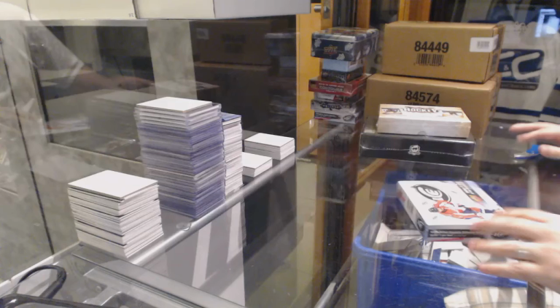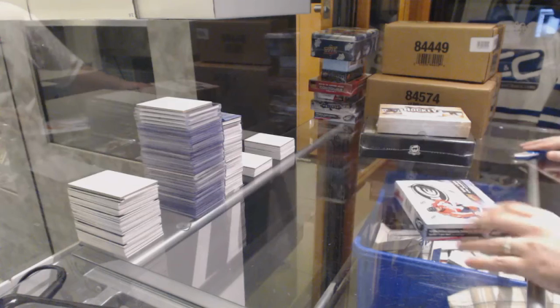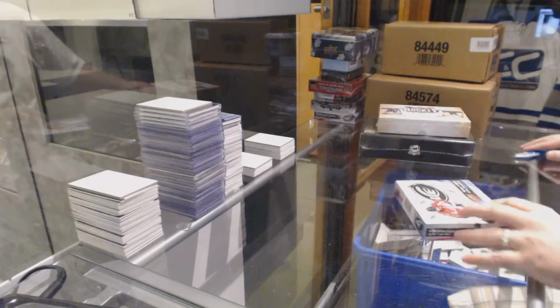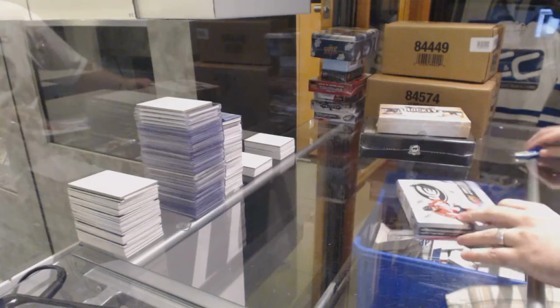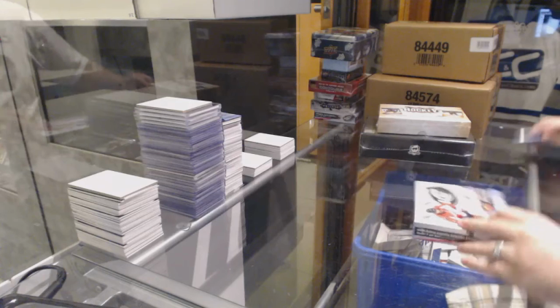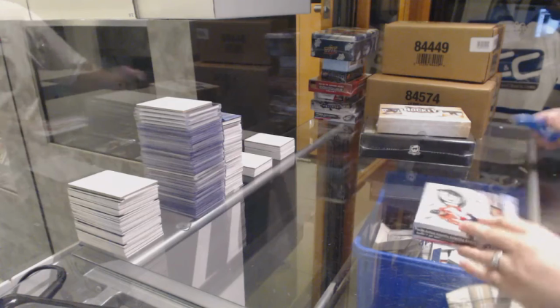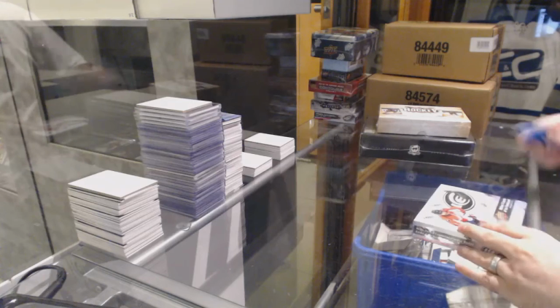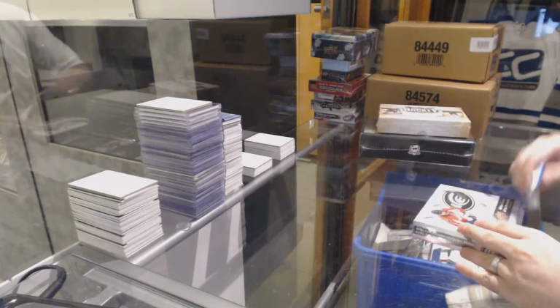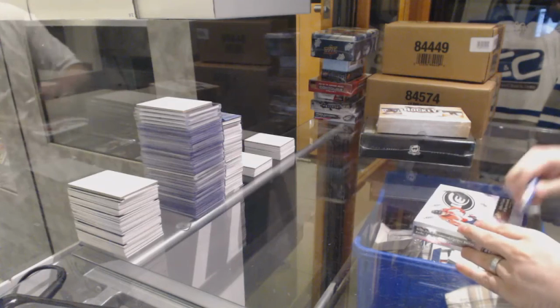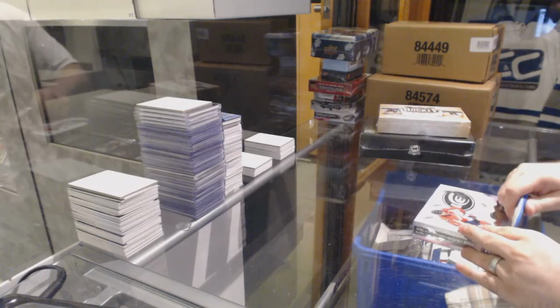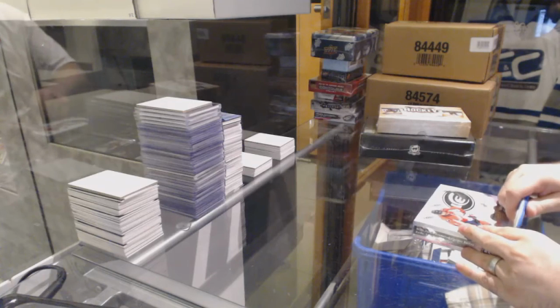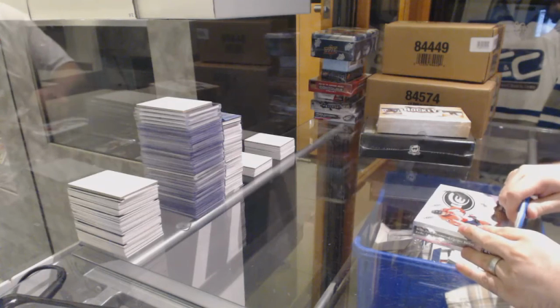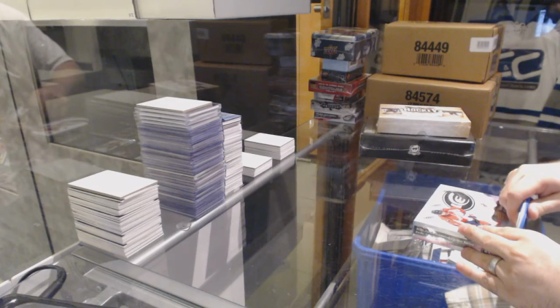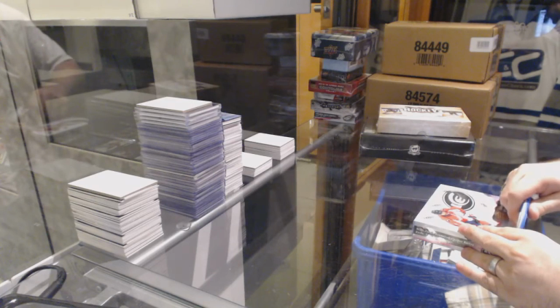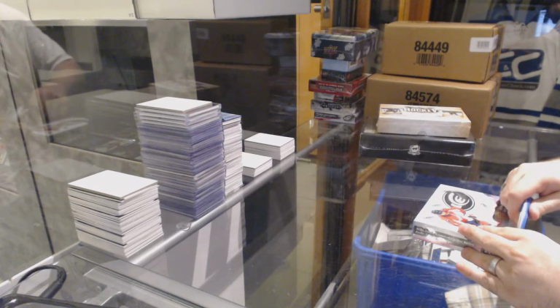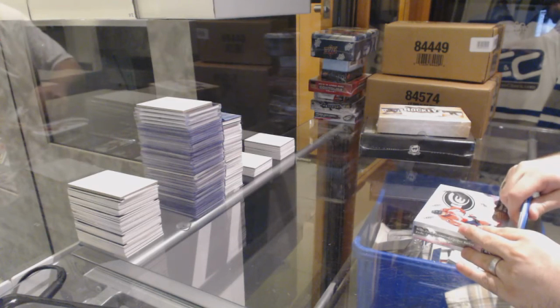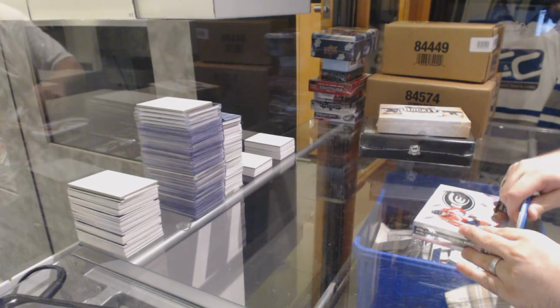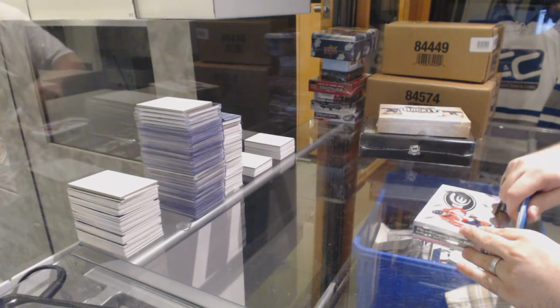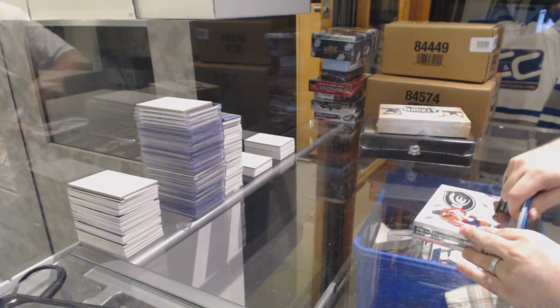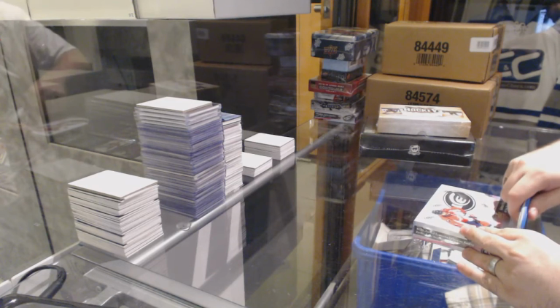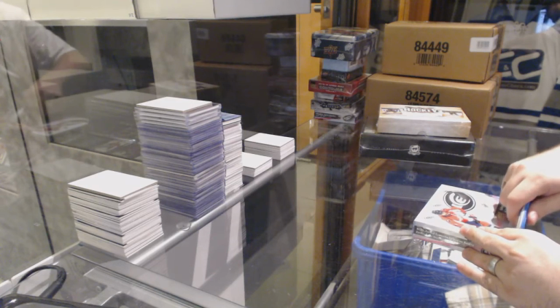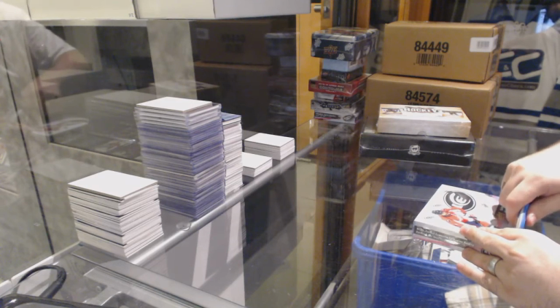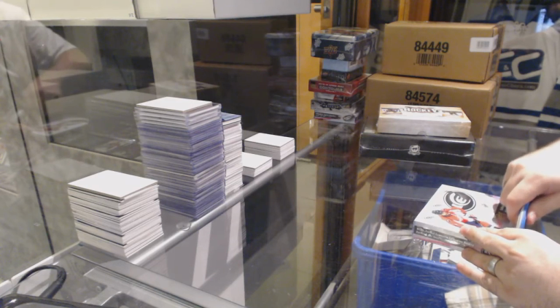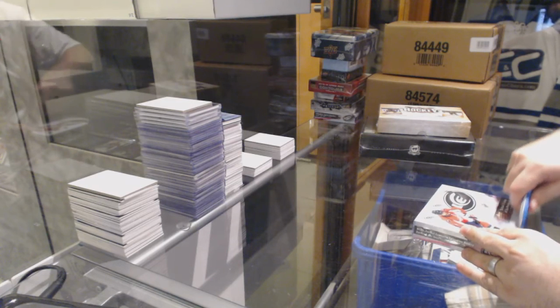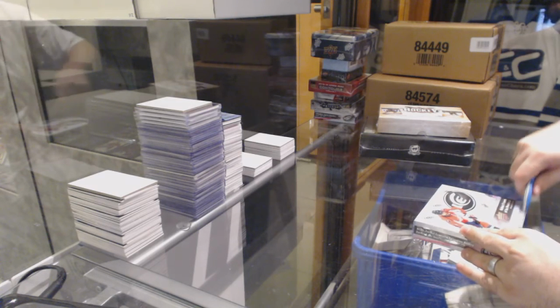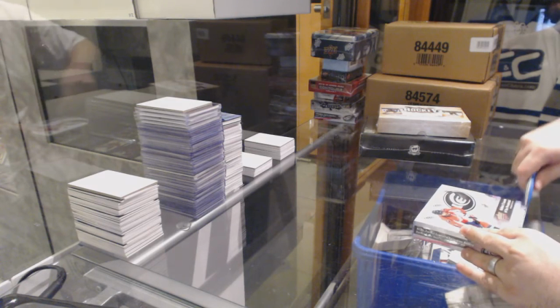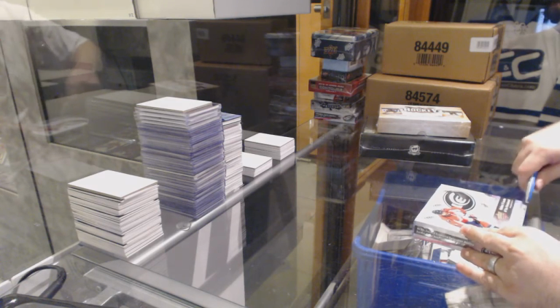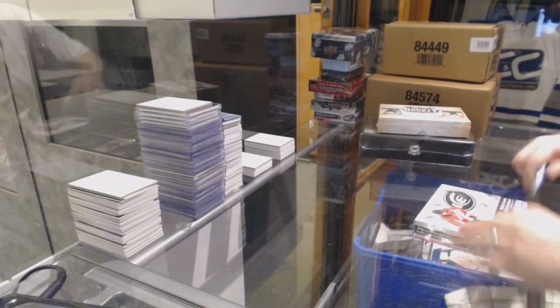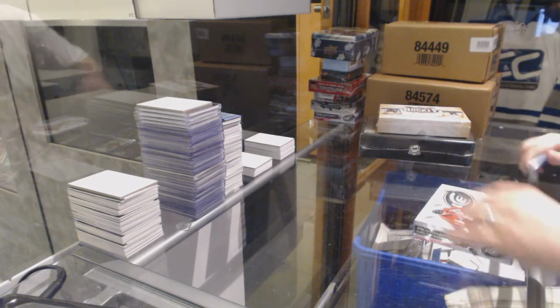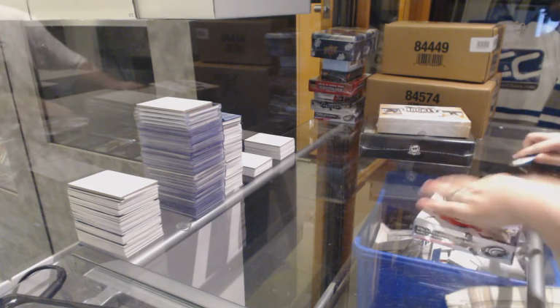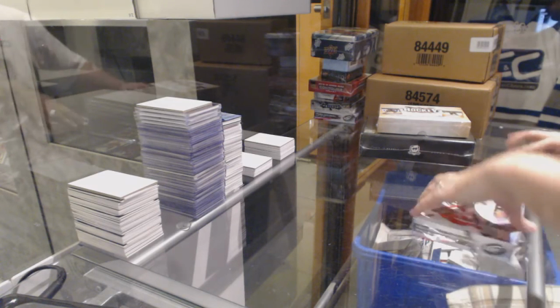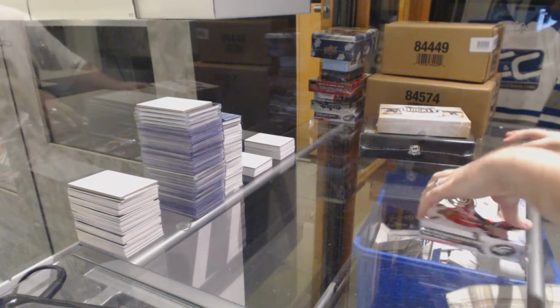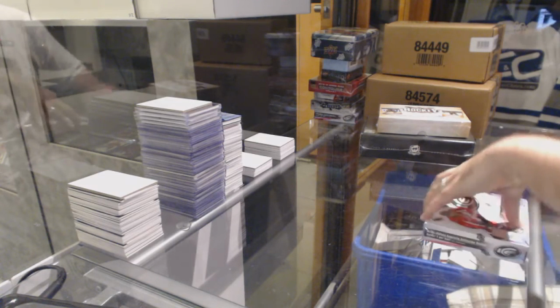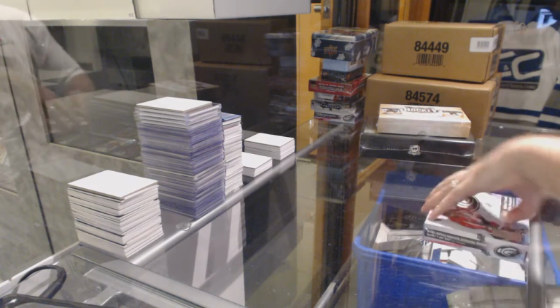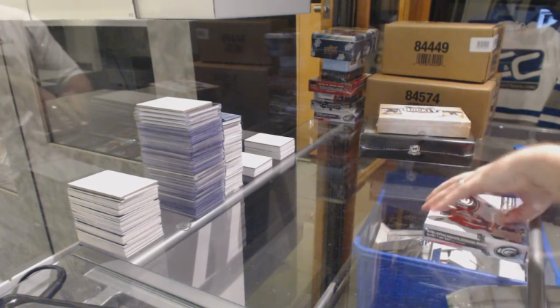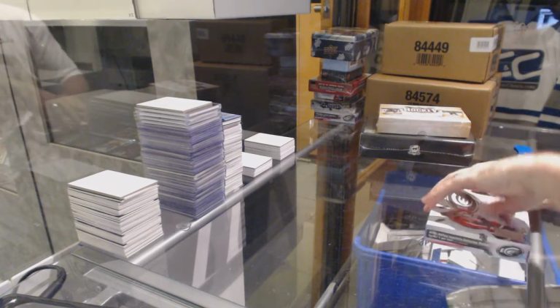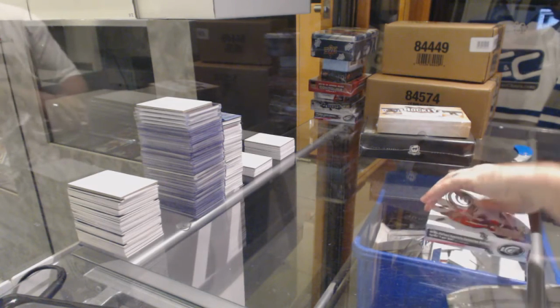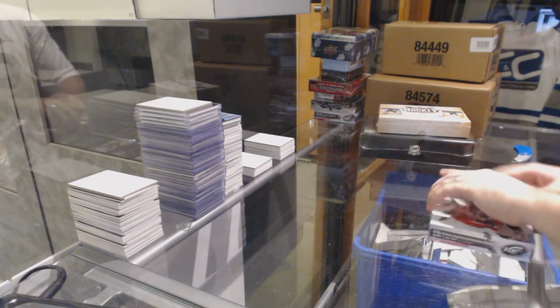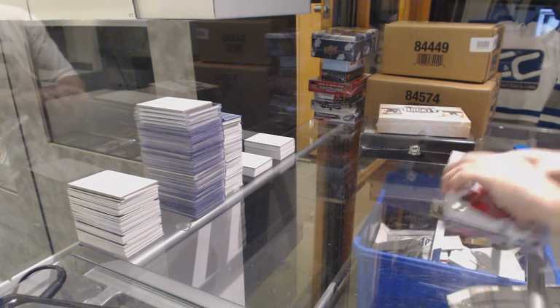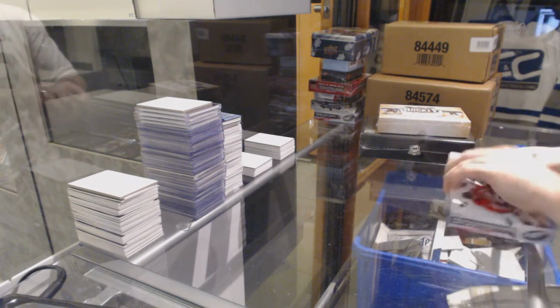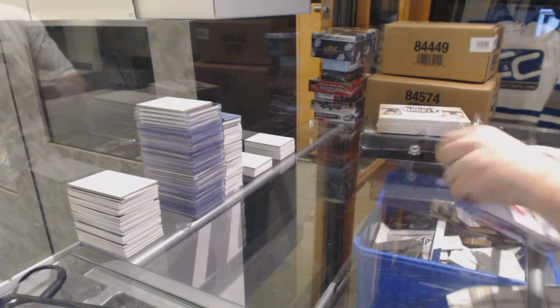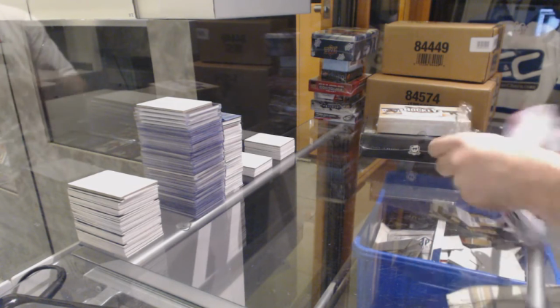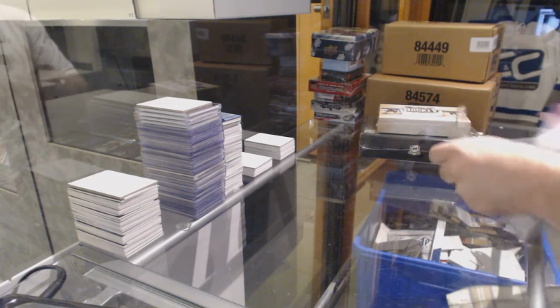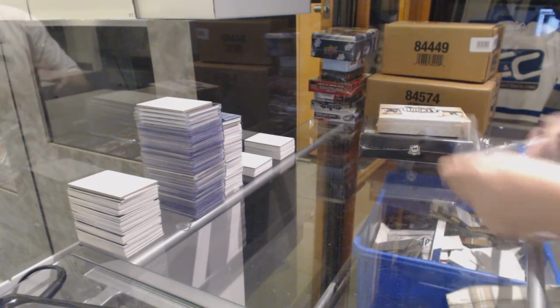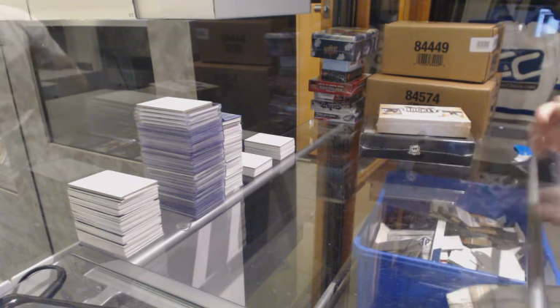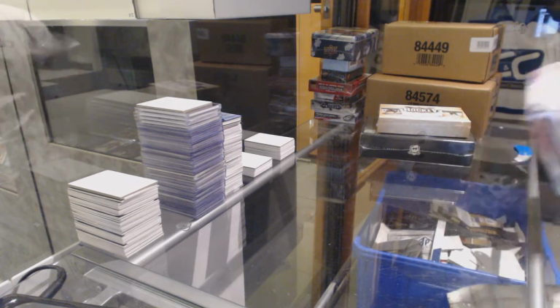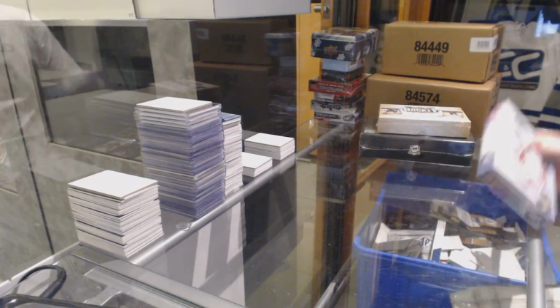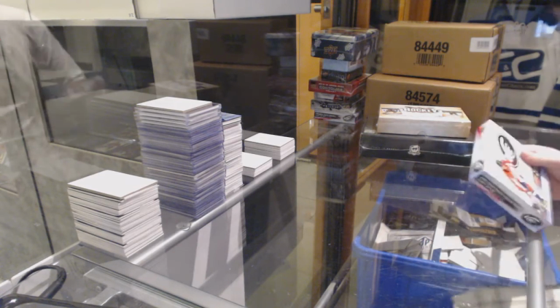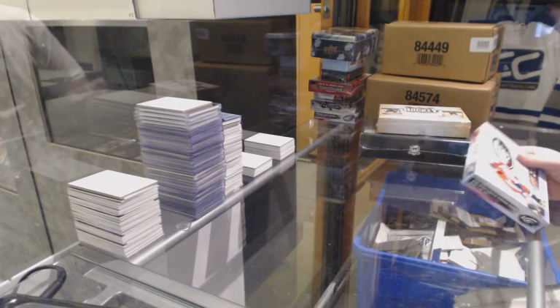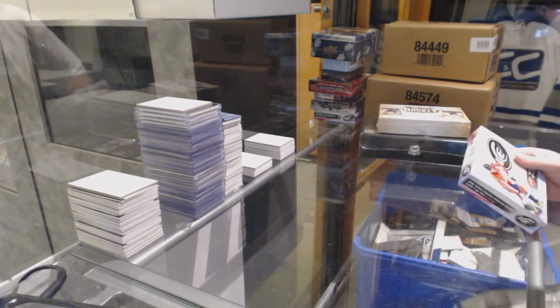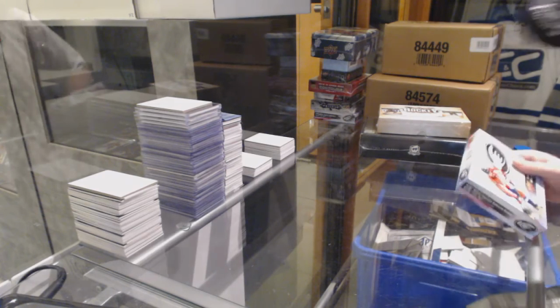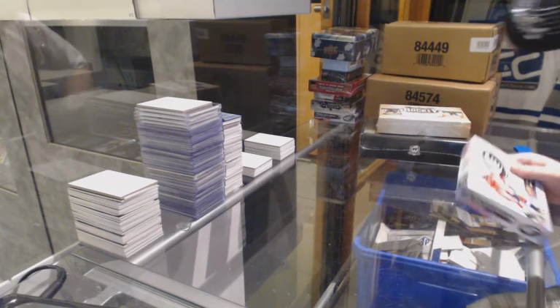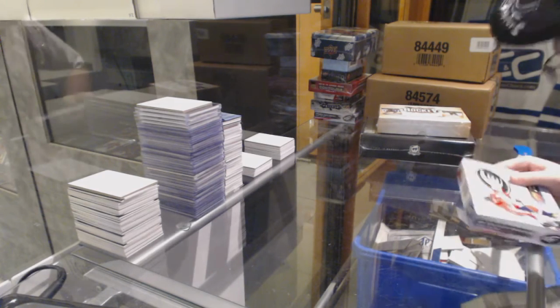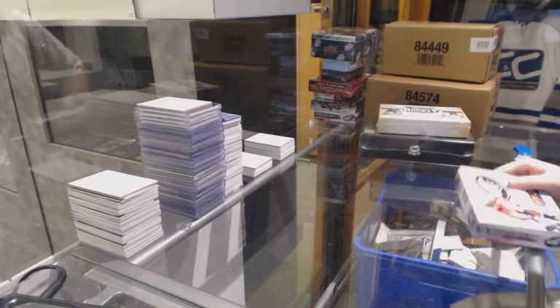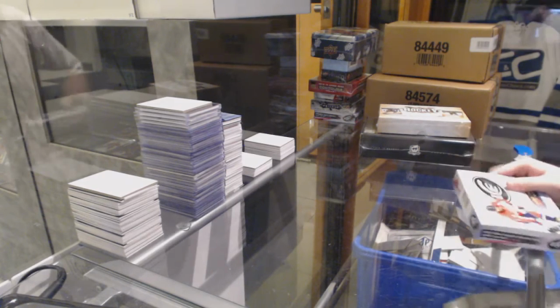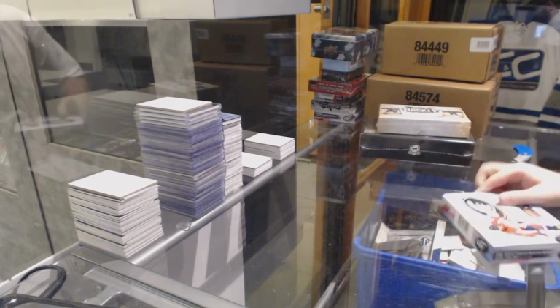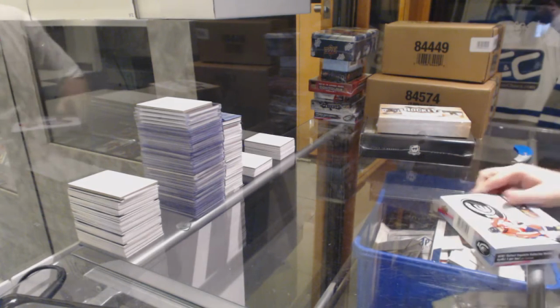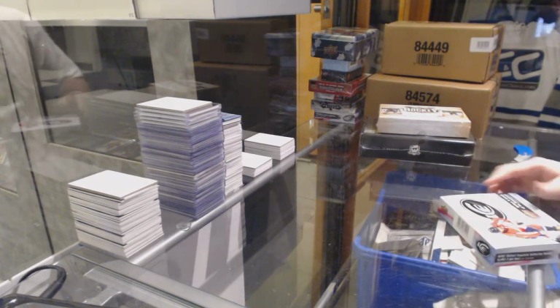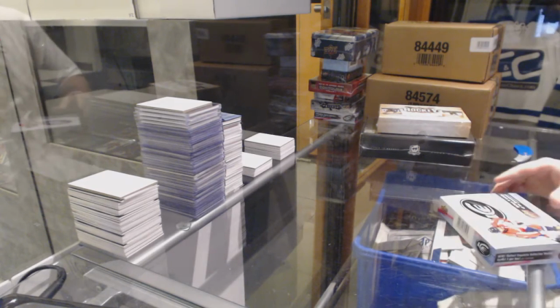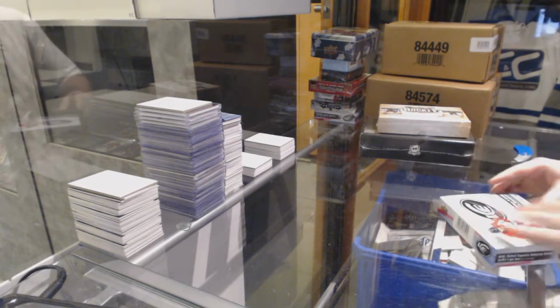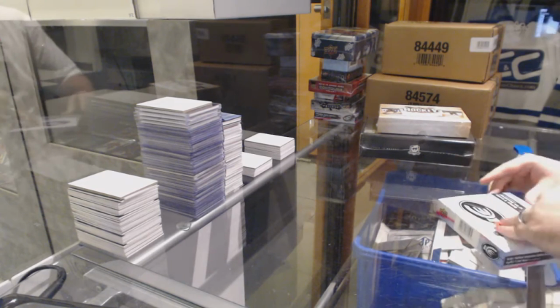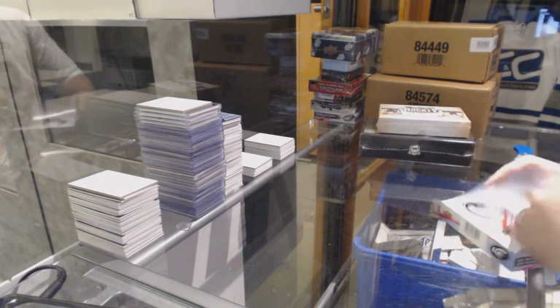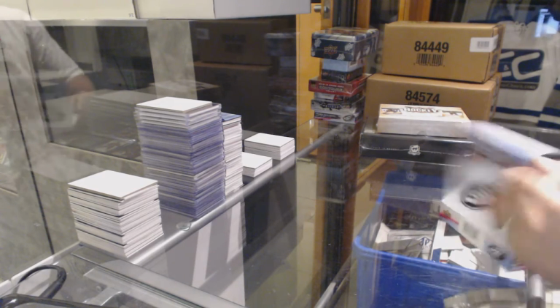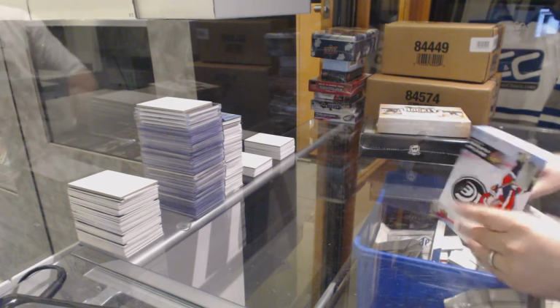Here we go — yard sales three box break of Ice, Best of Hockey, and 13-14 Cut.